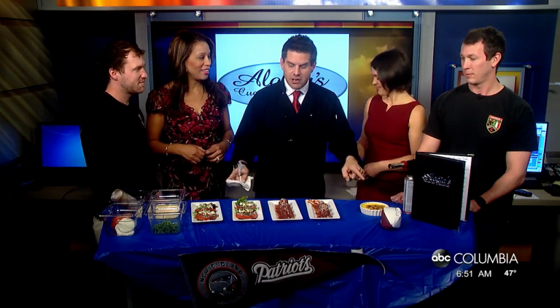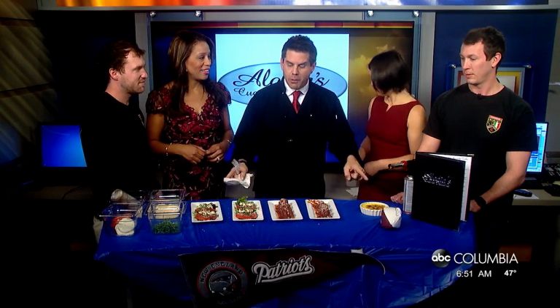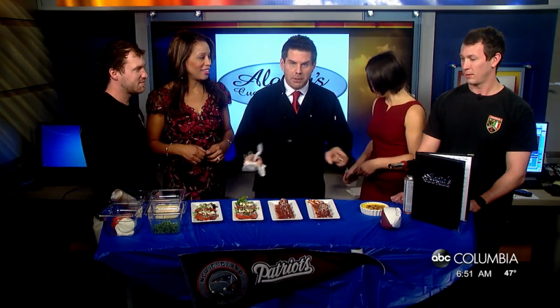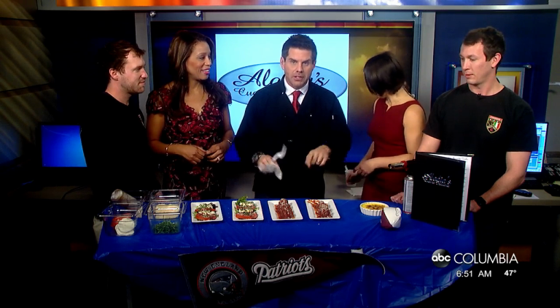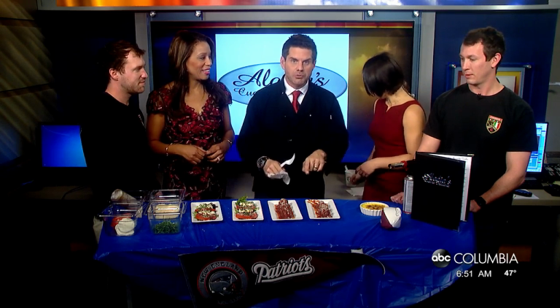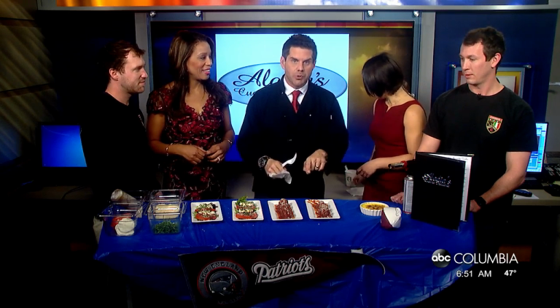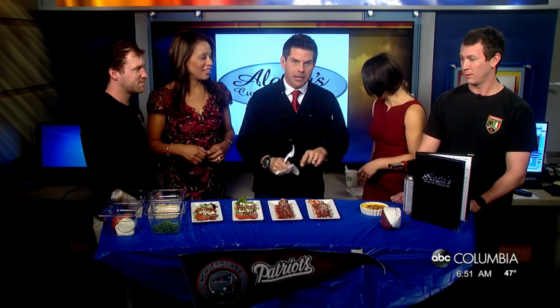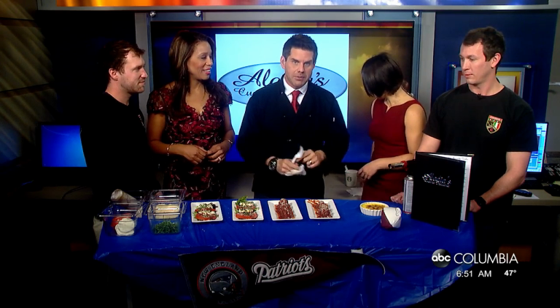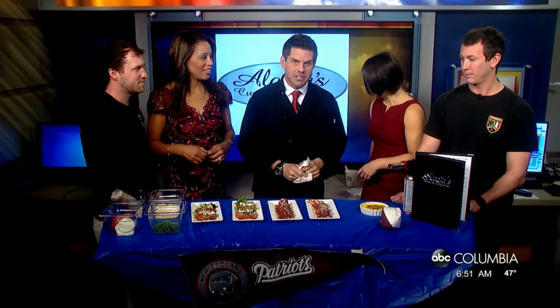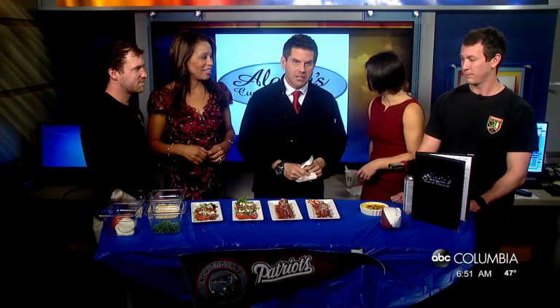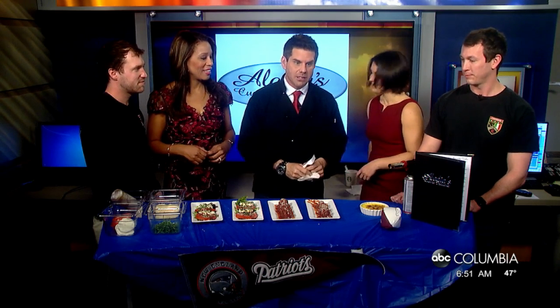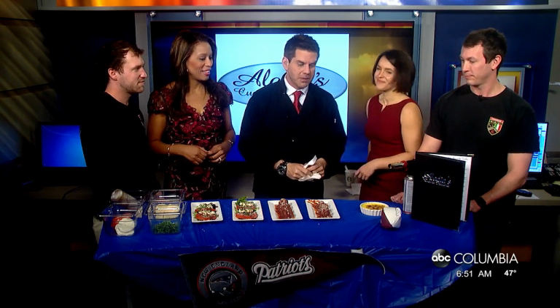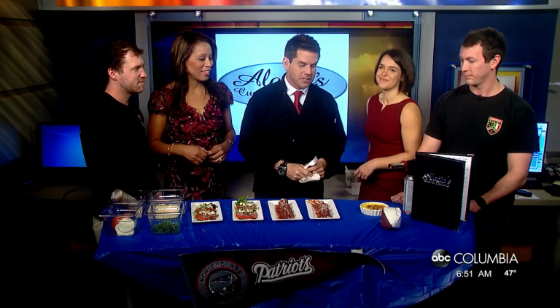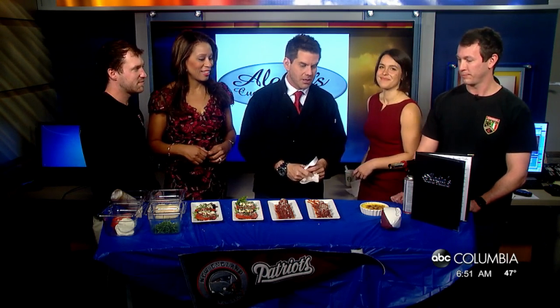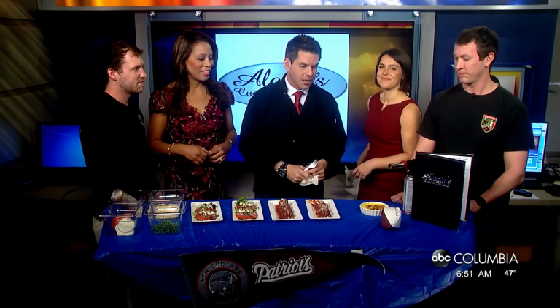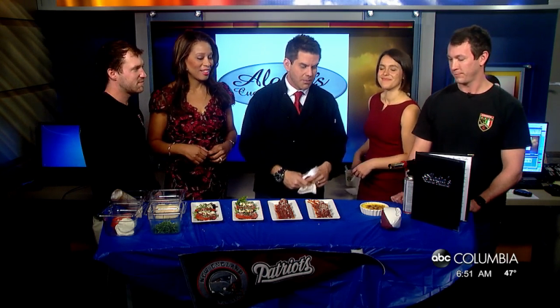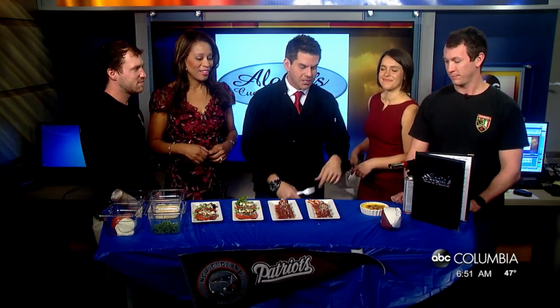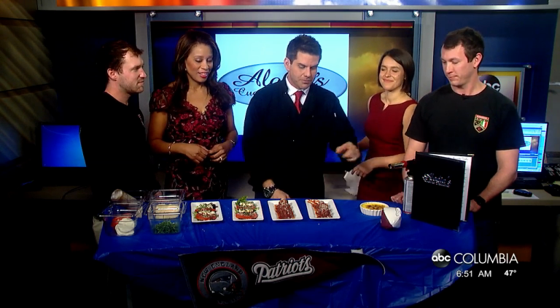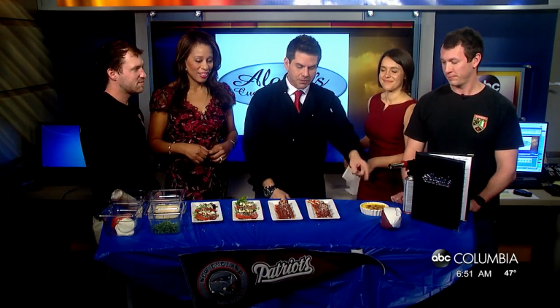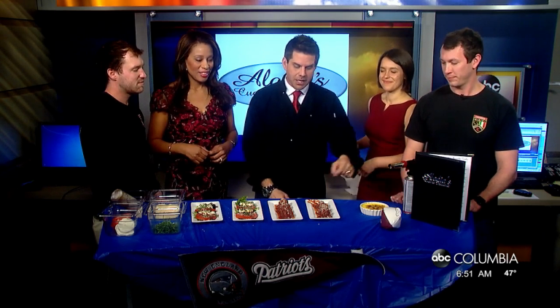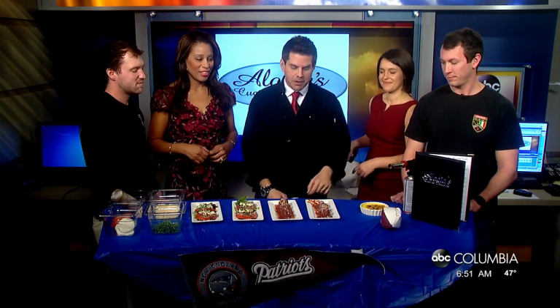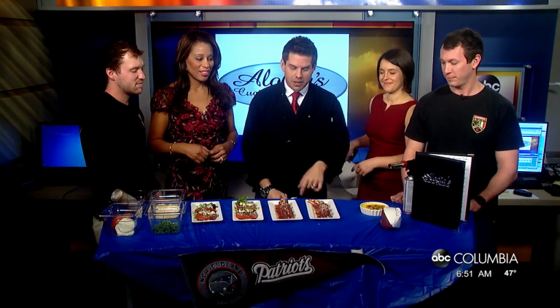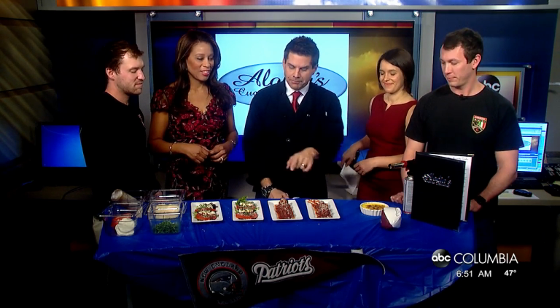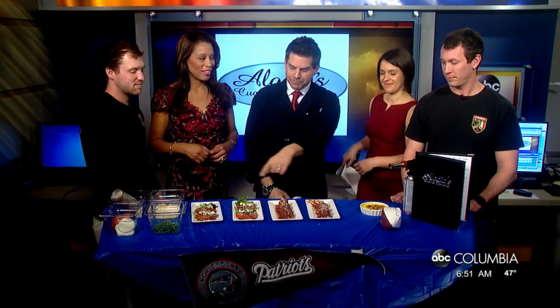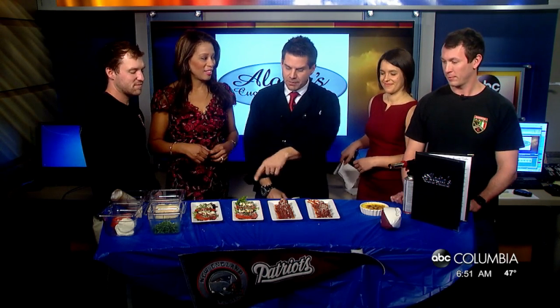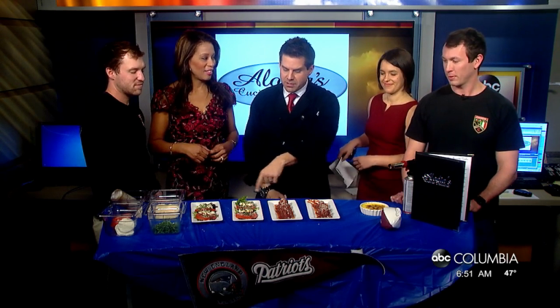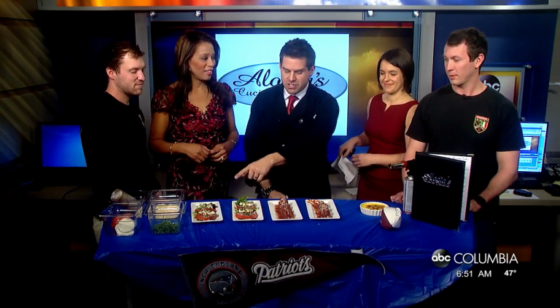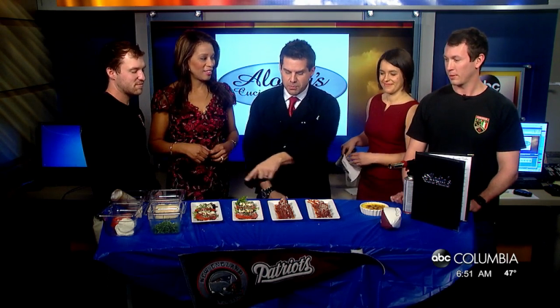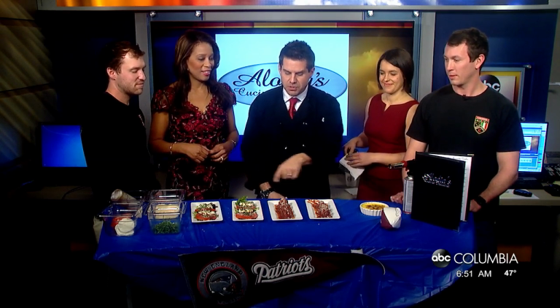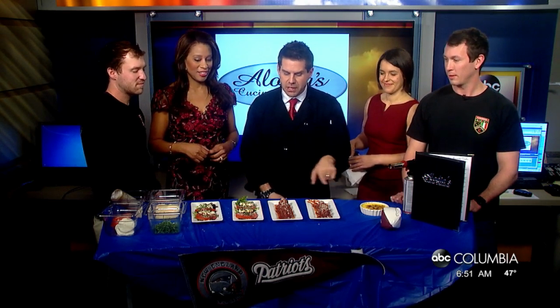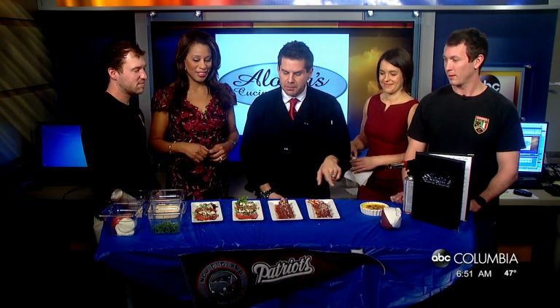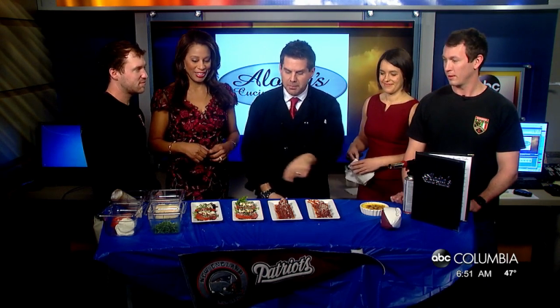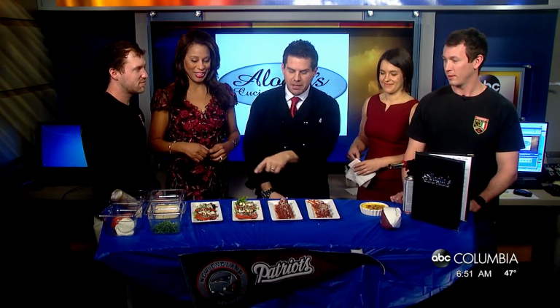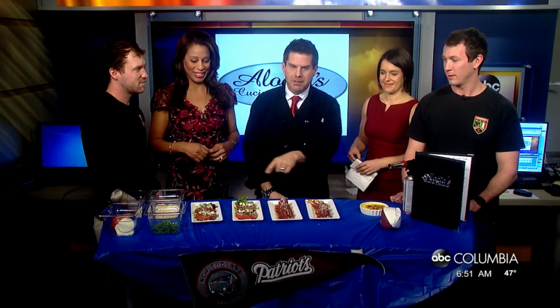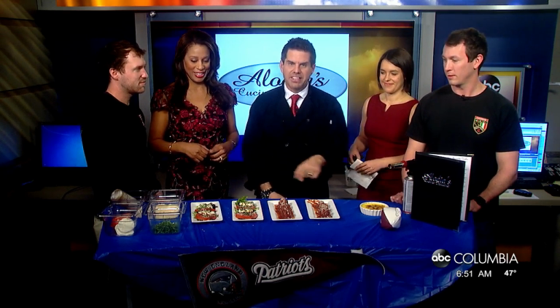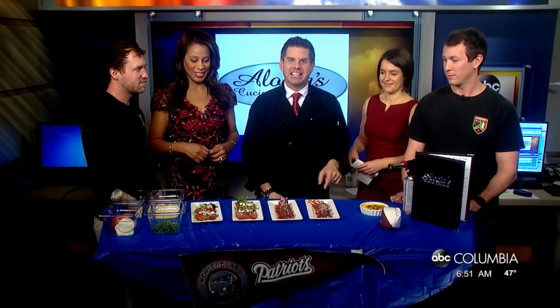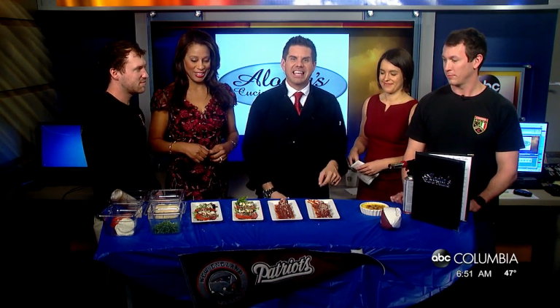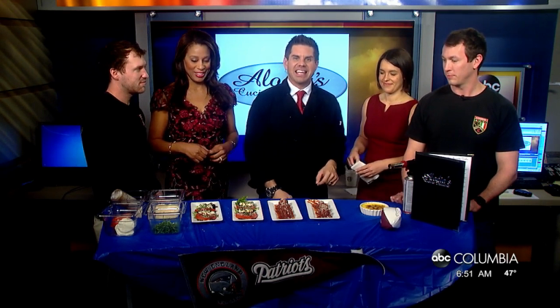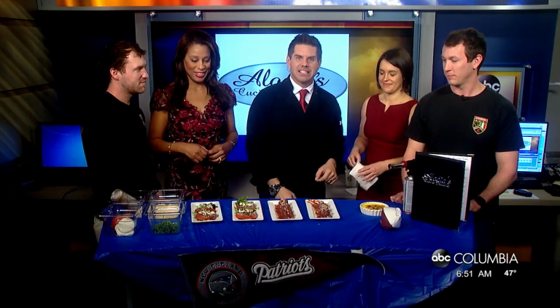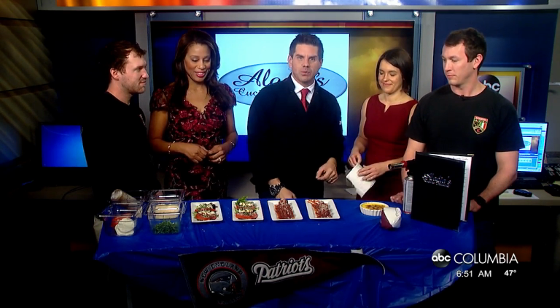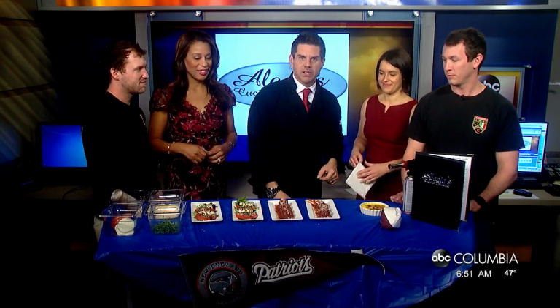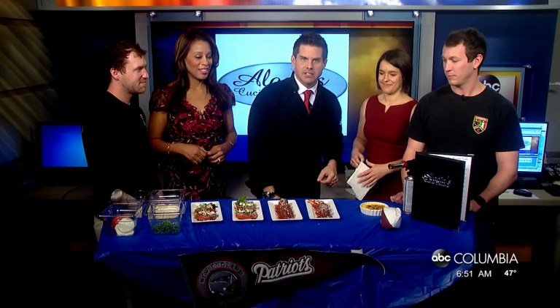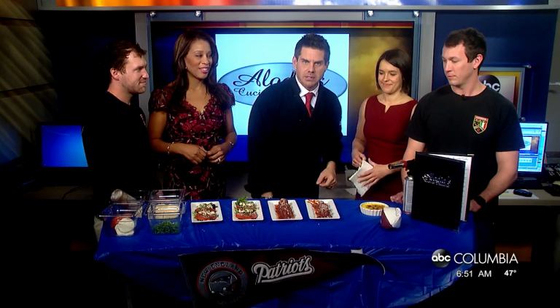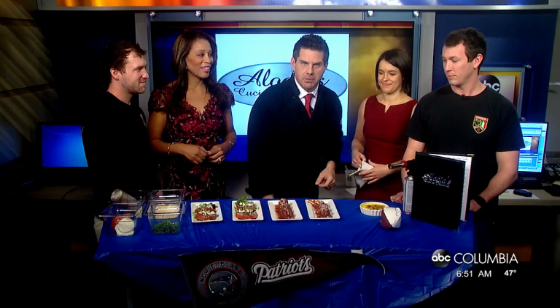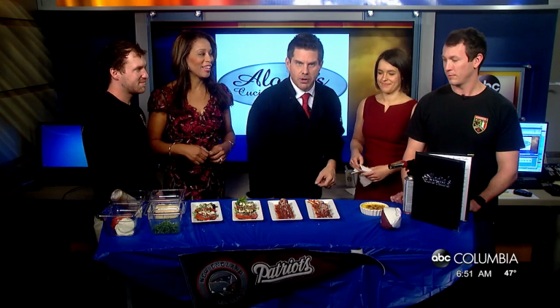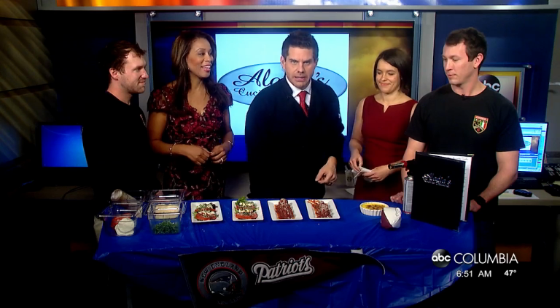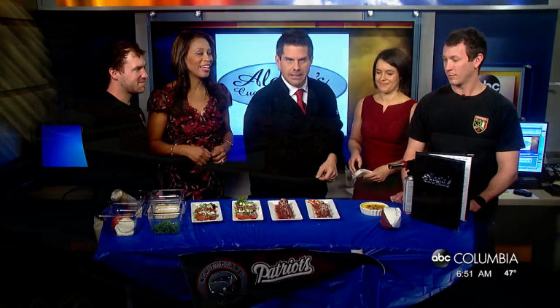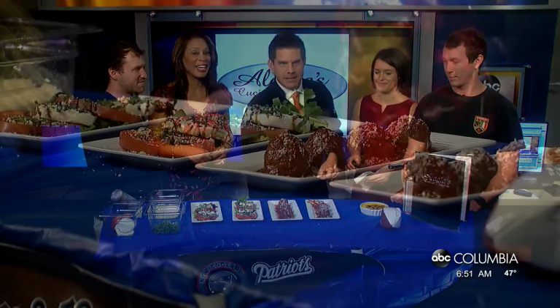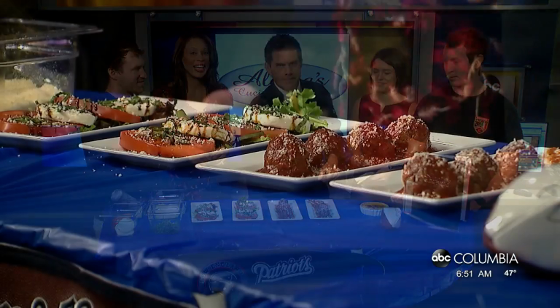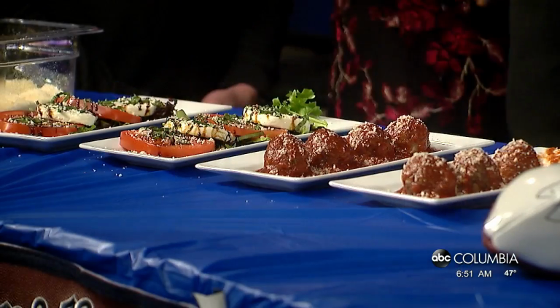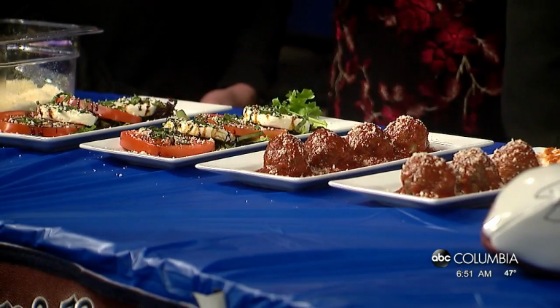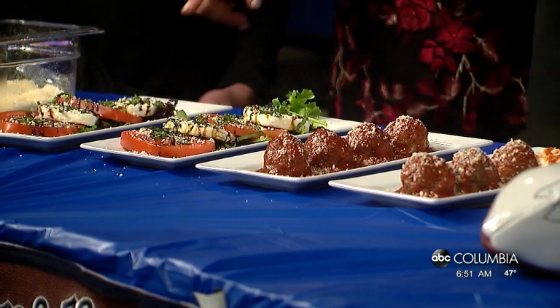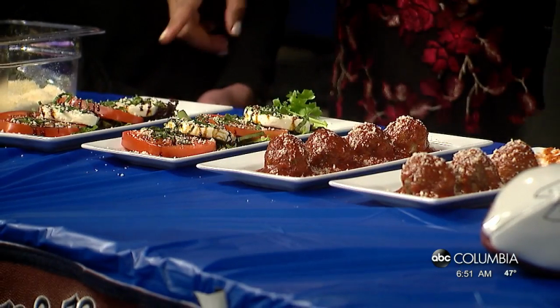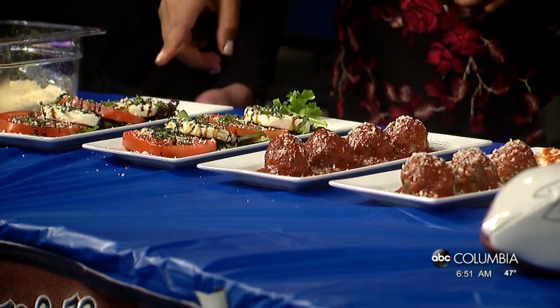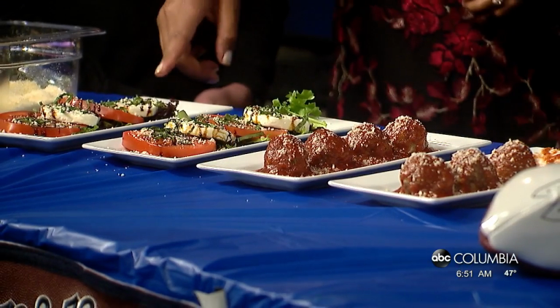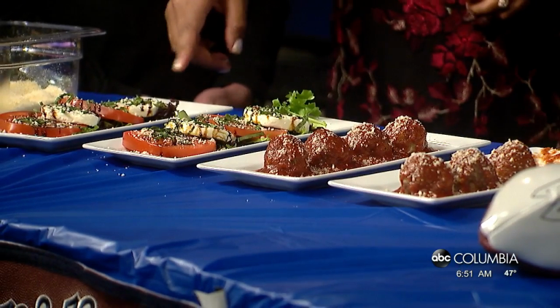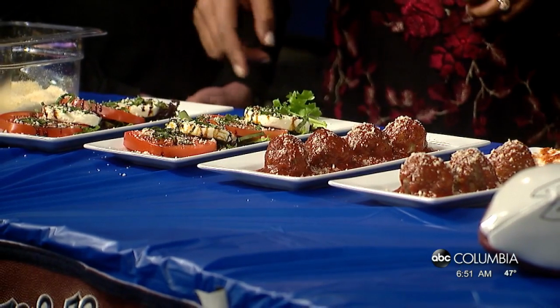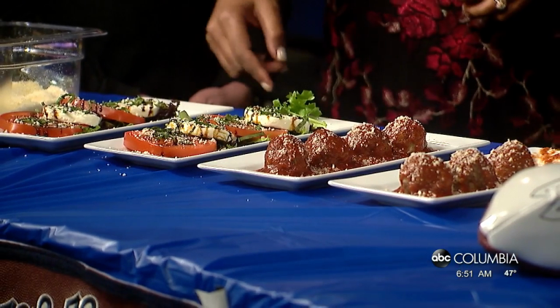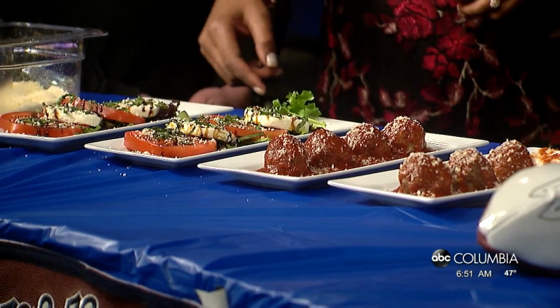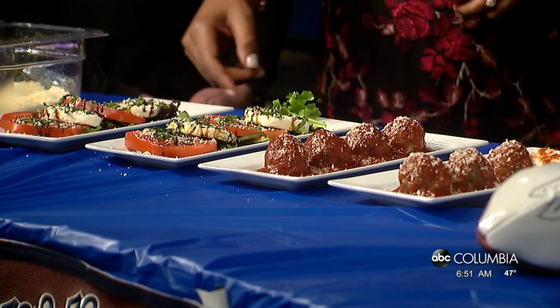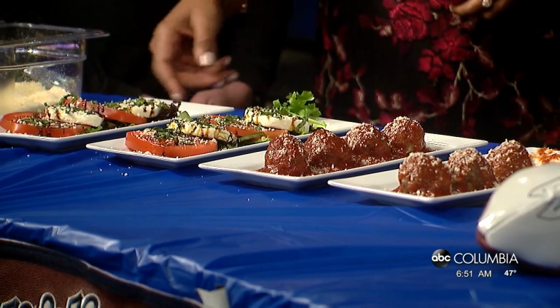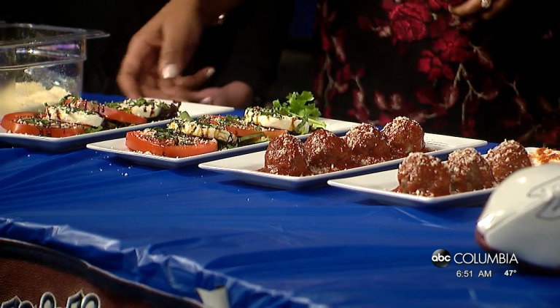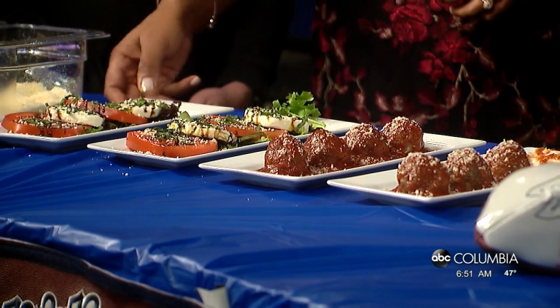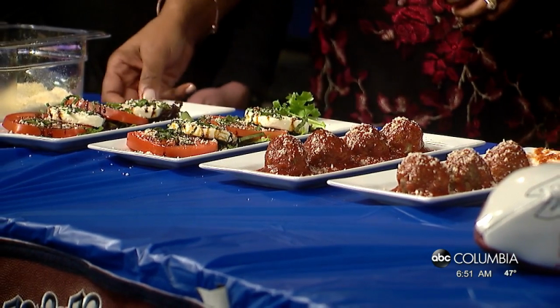Will and Ryan, we appreciate it! Really easy stuff. We'll put links for you at abccolumbia.com. Get your flame on, spruce it up a little bit, and be the classy ones at the party. I'm gonna dig in — I'm ready!